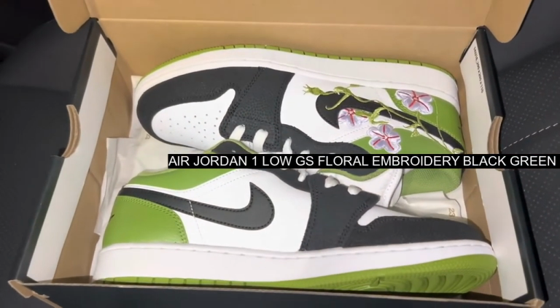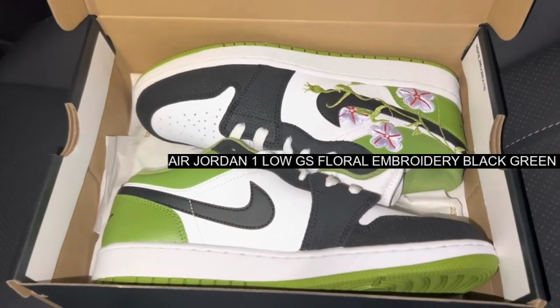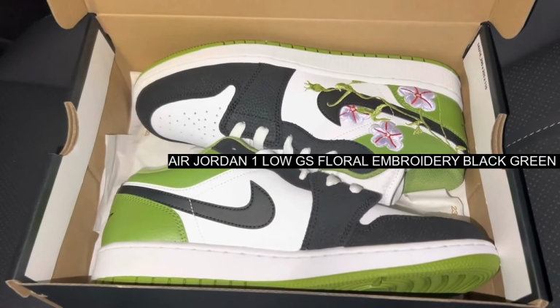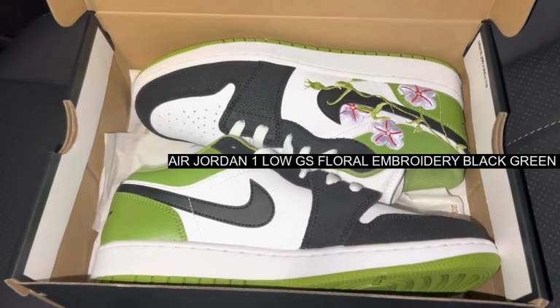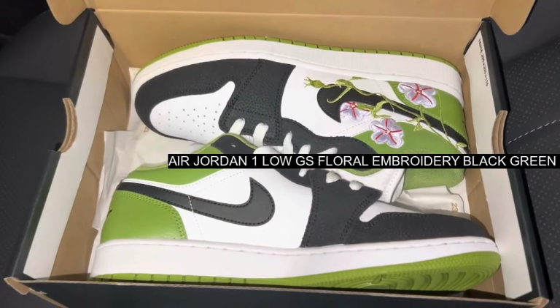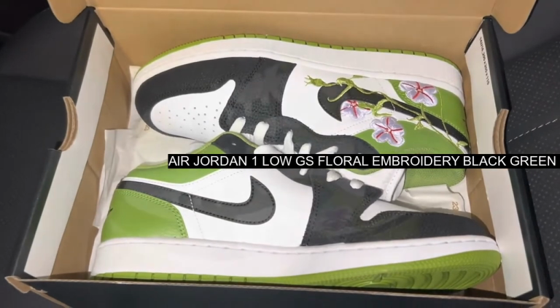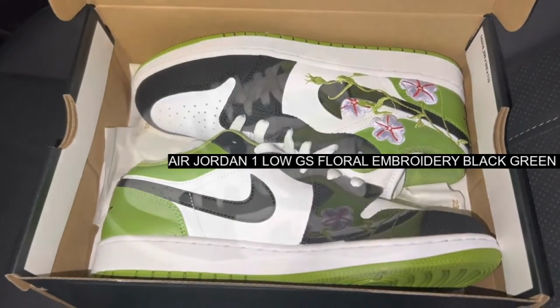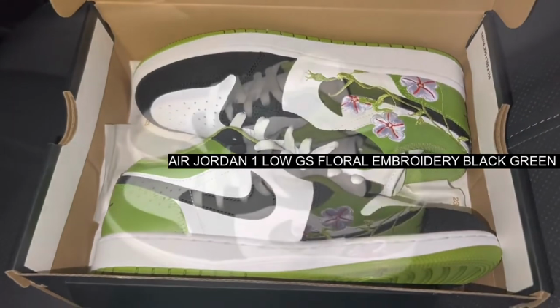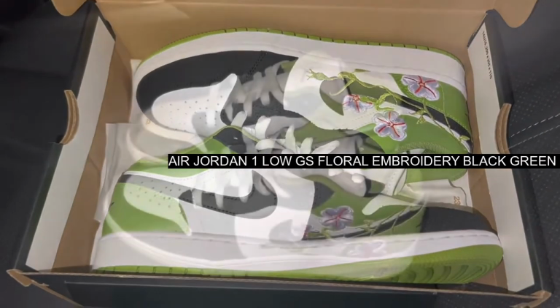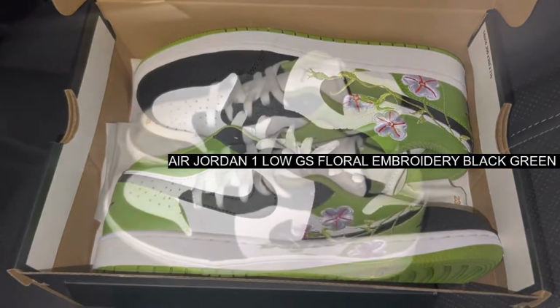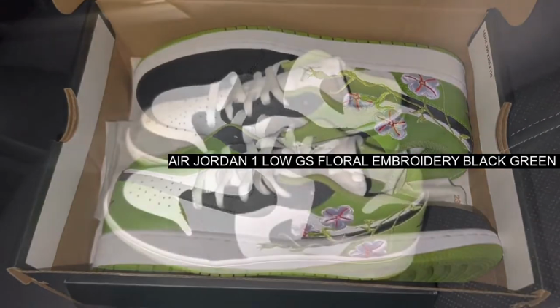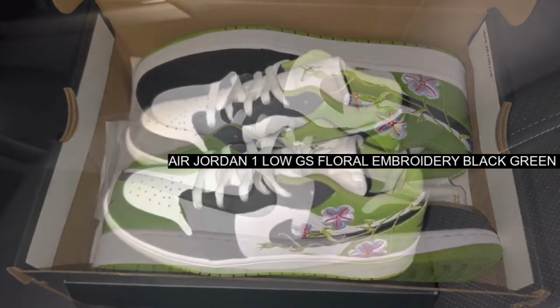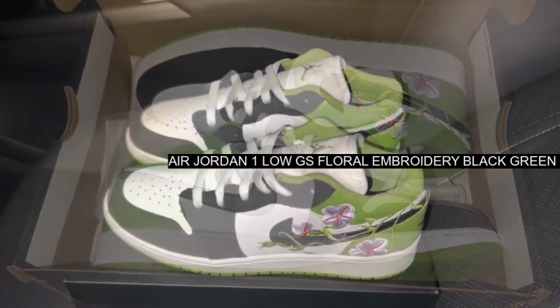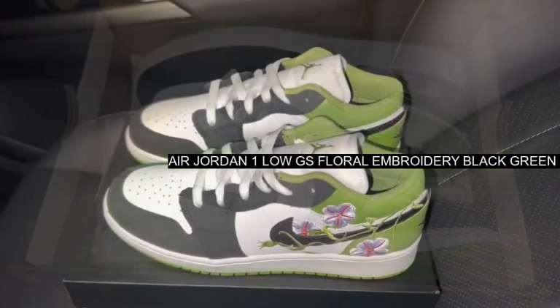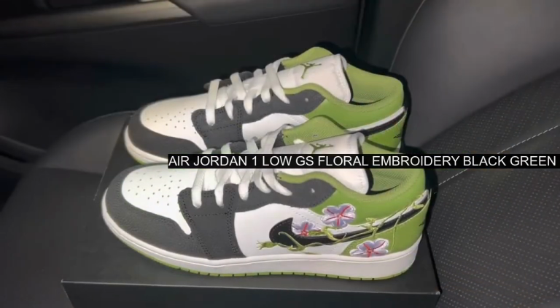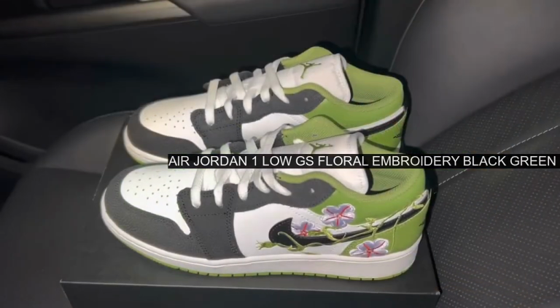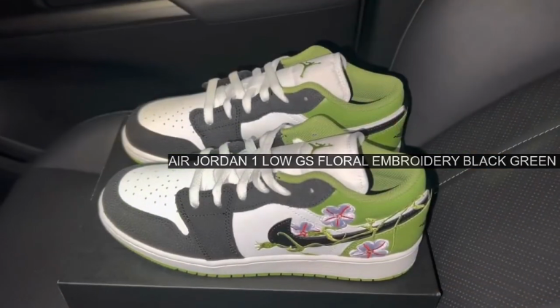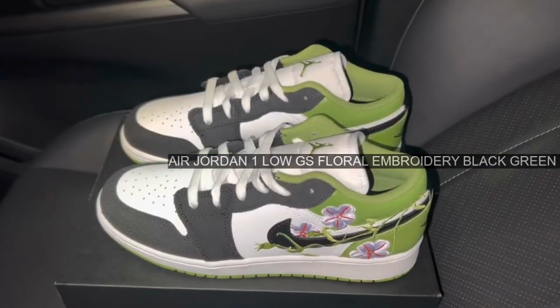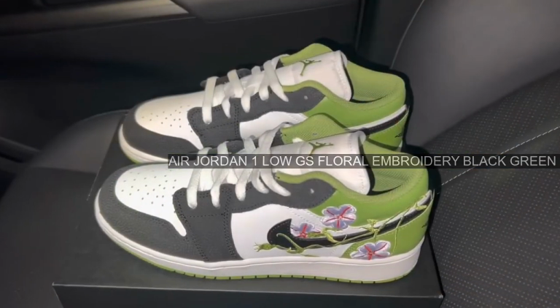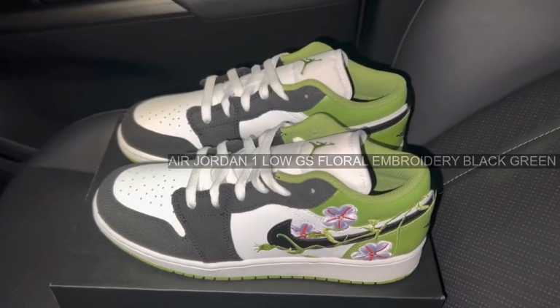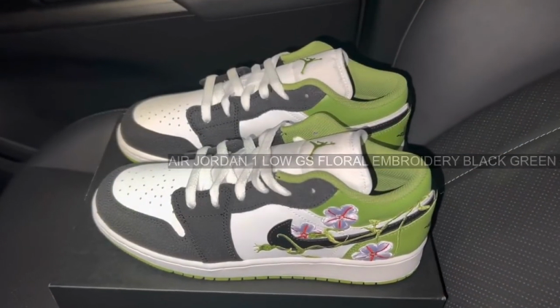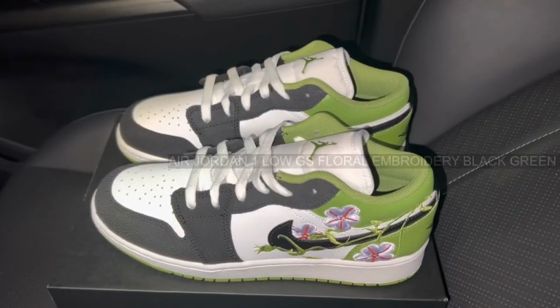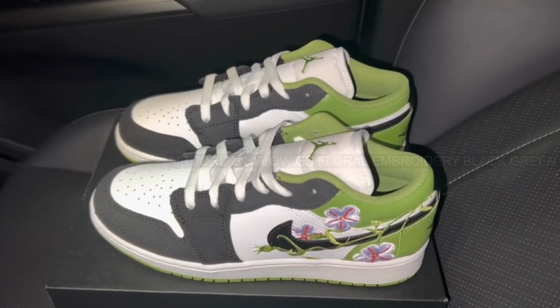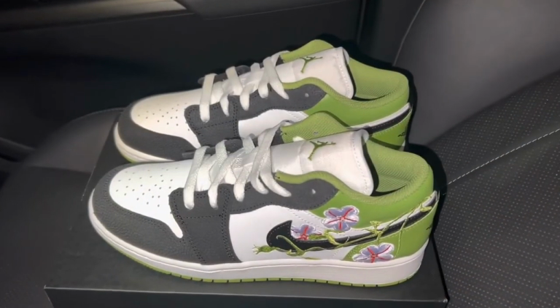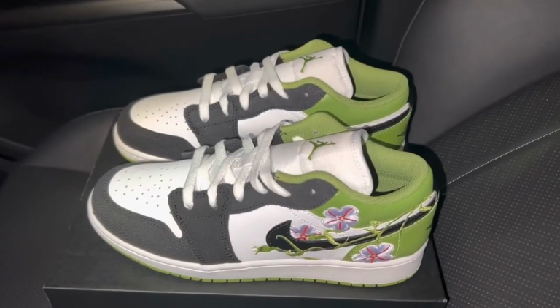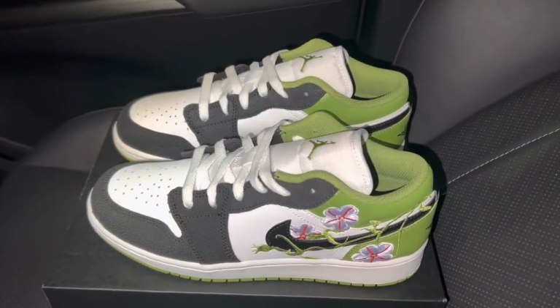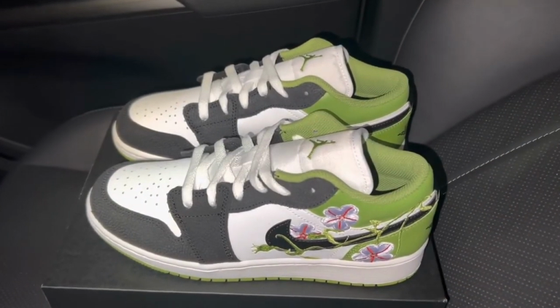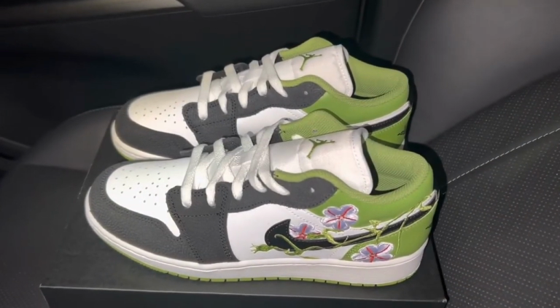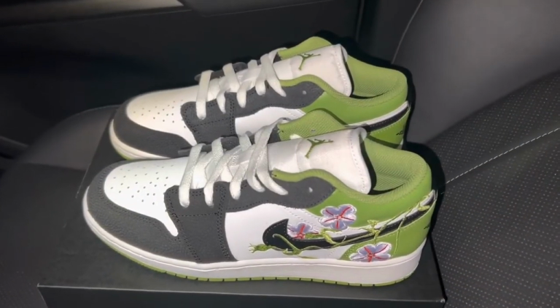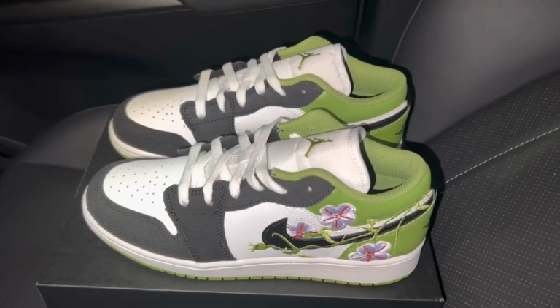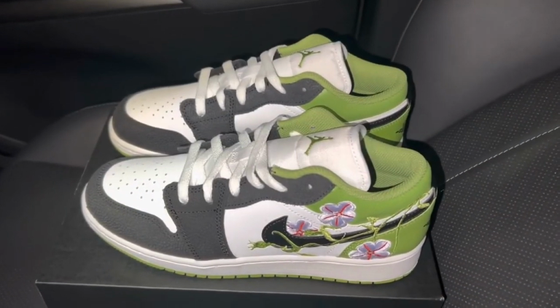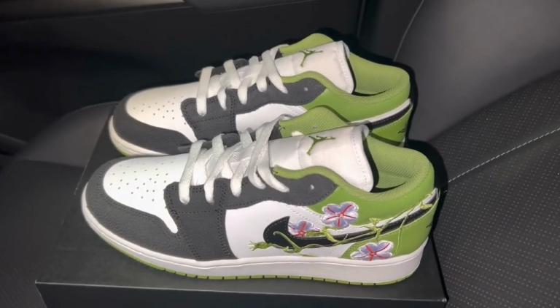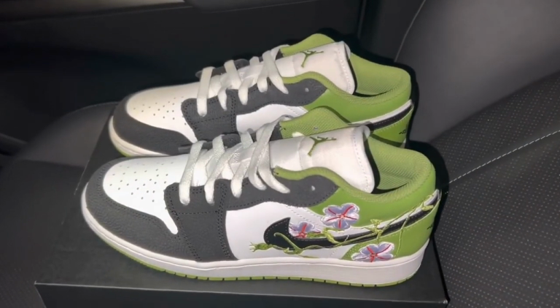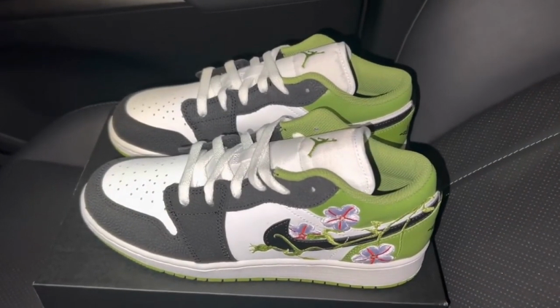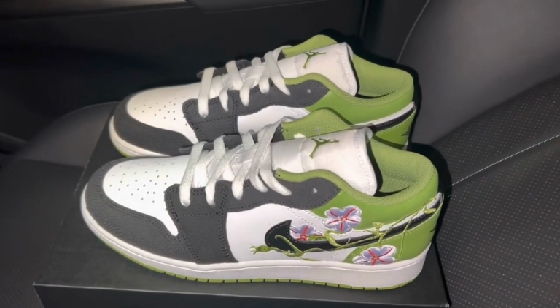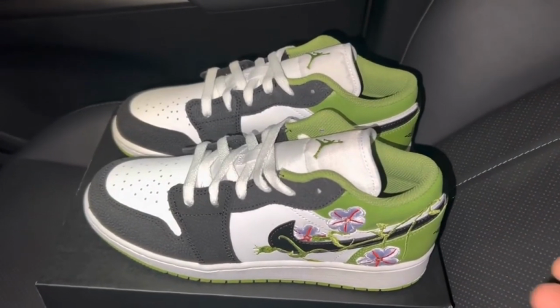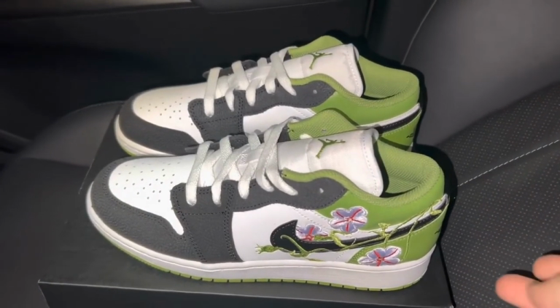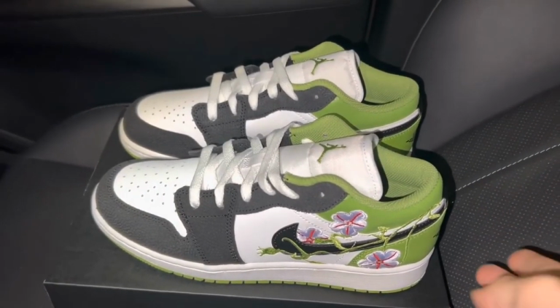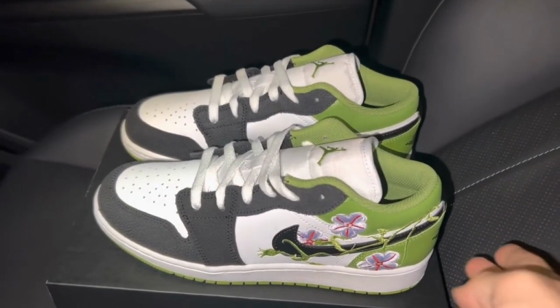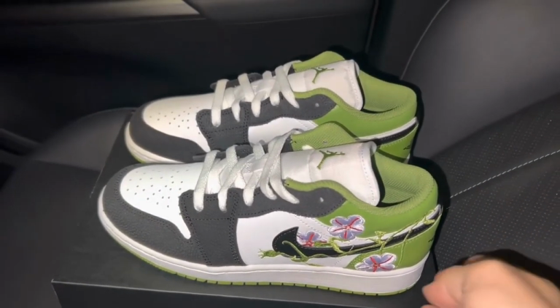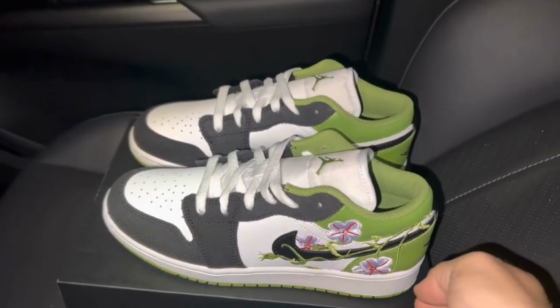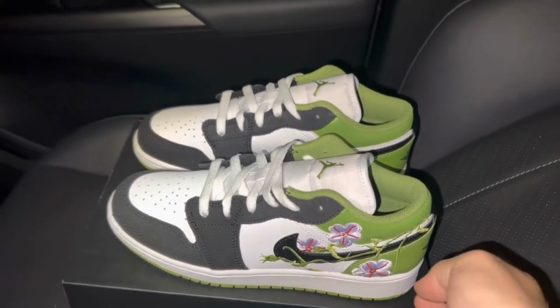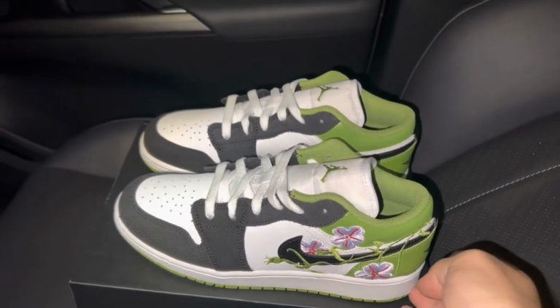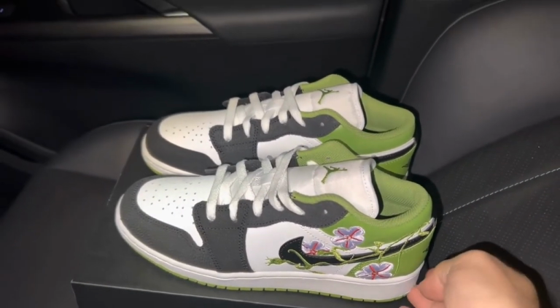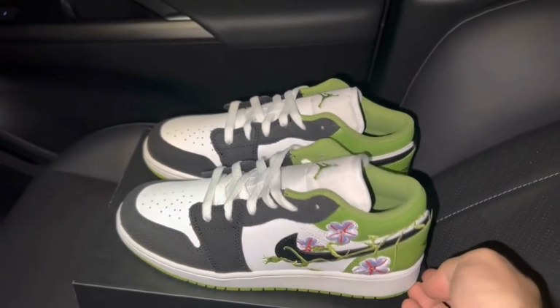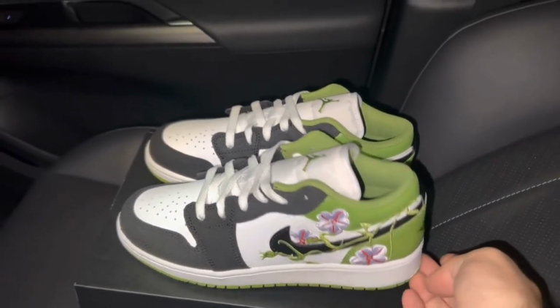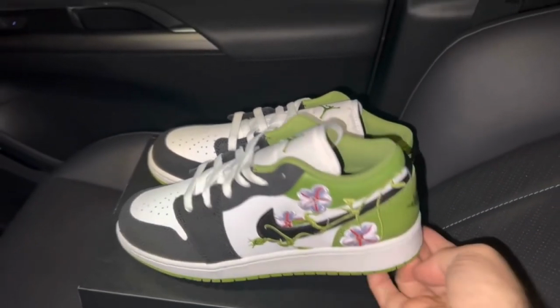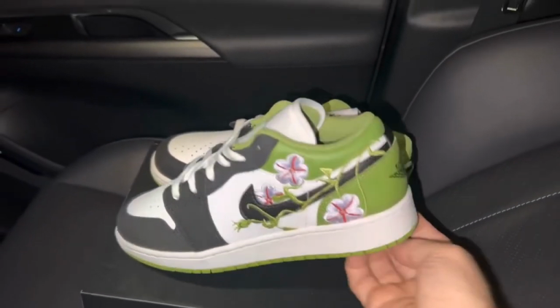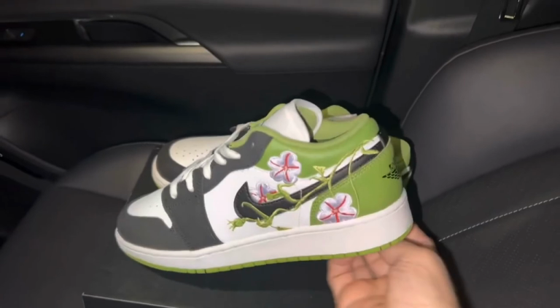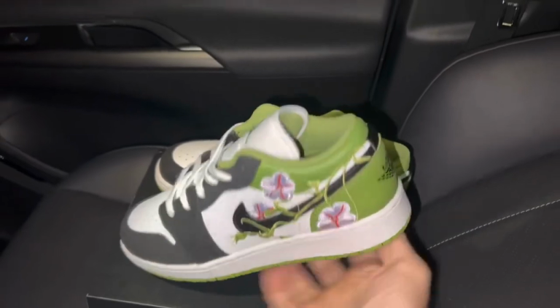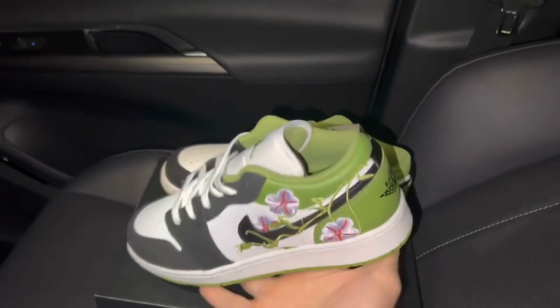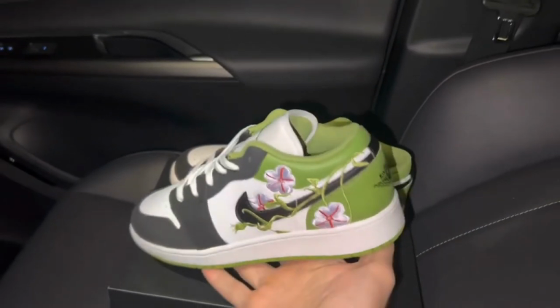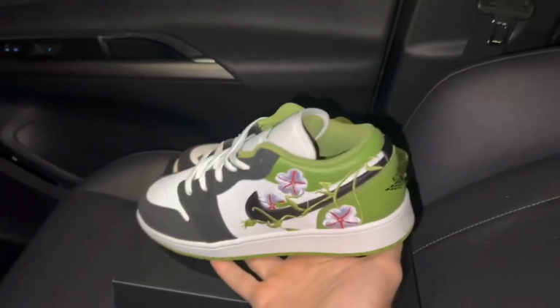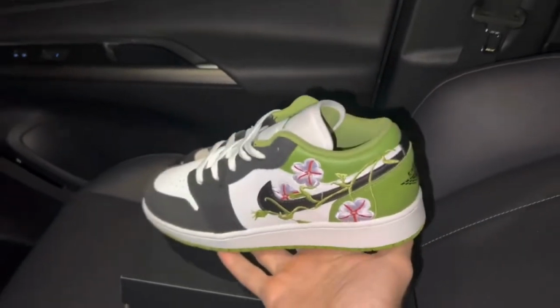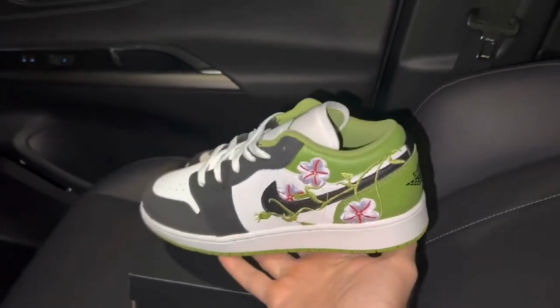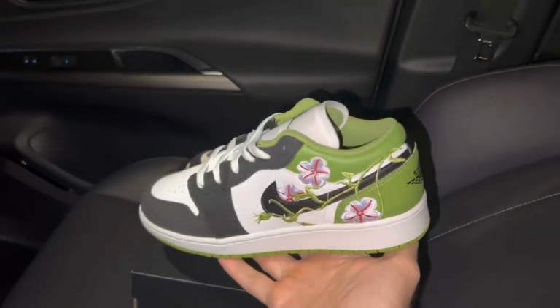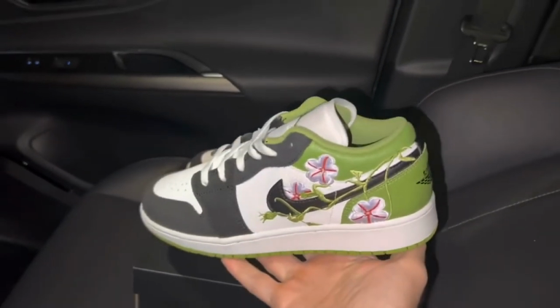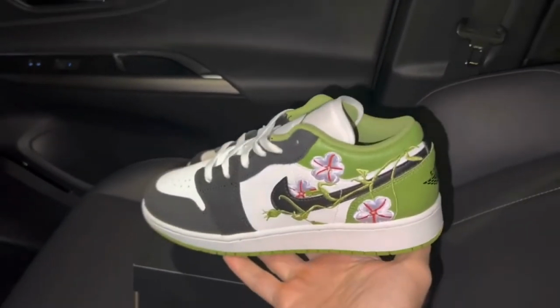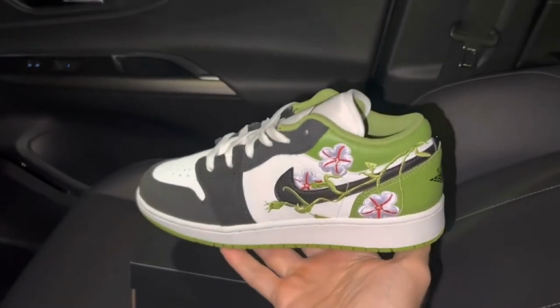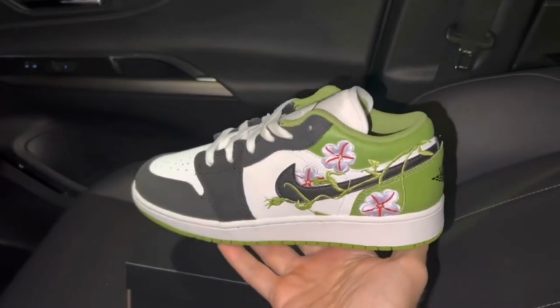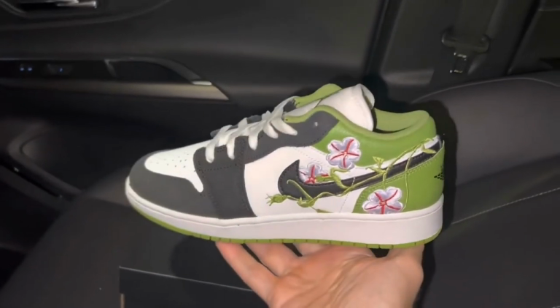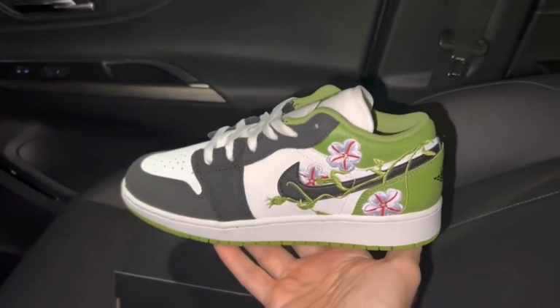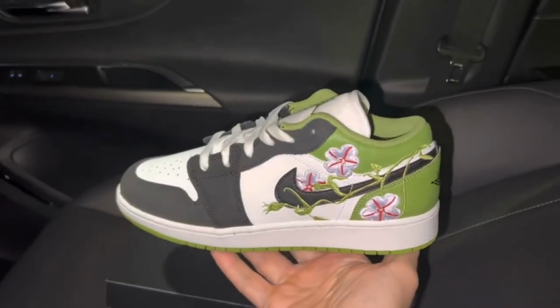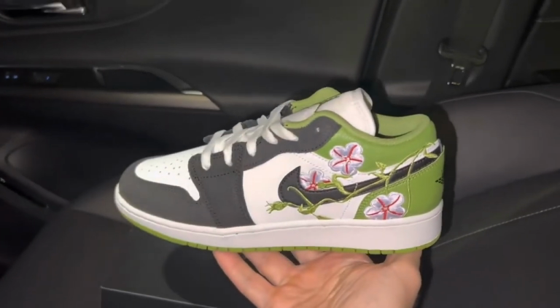Brand: Nike. Model: Air Jordan 1 Low. Style Code: DQ8389-100.